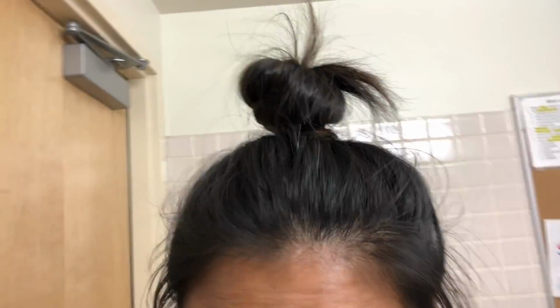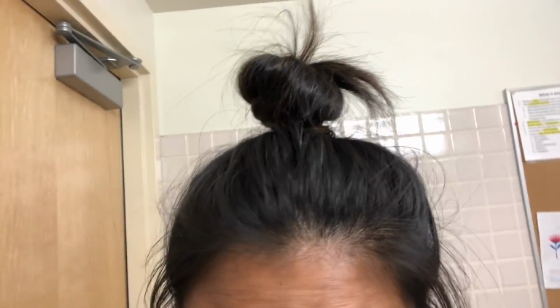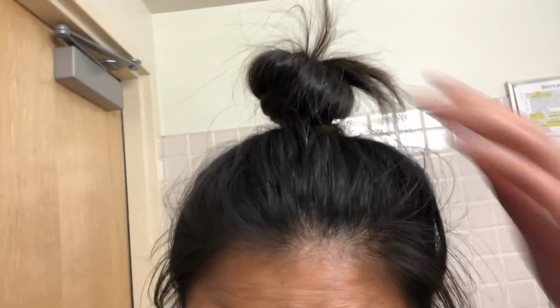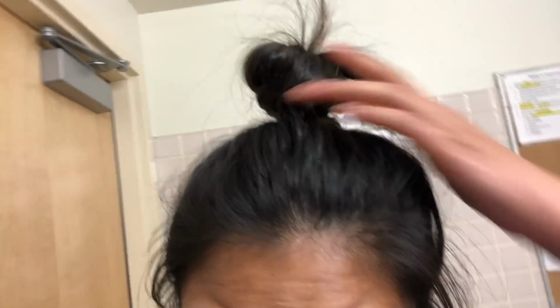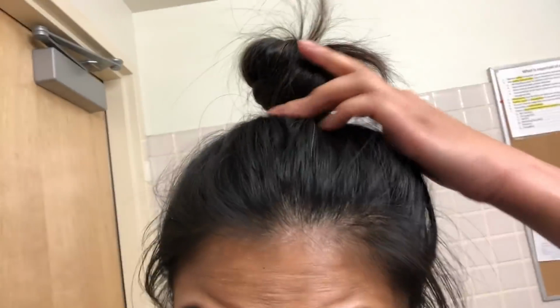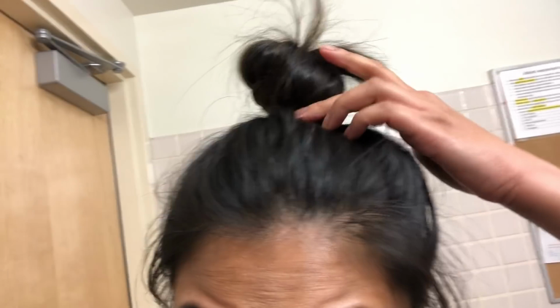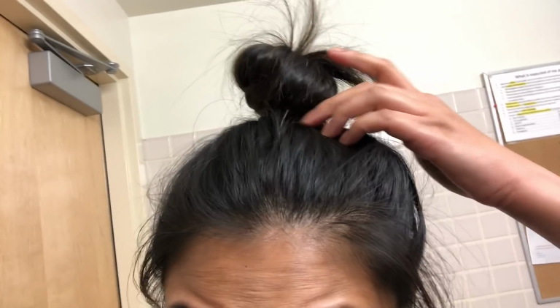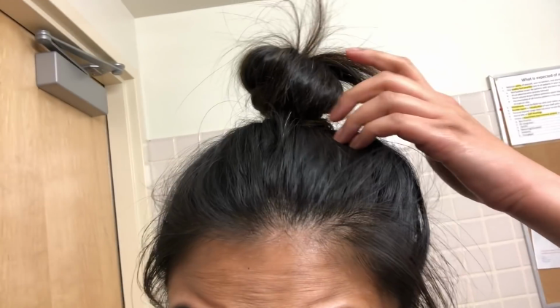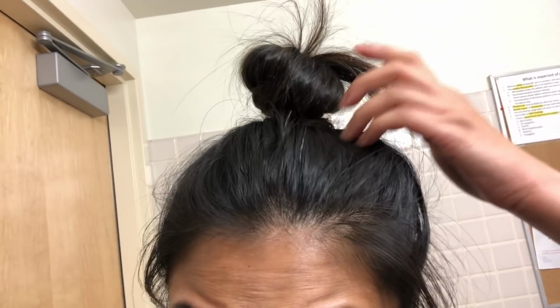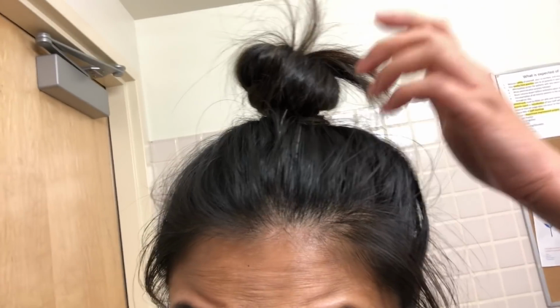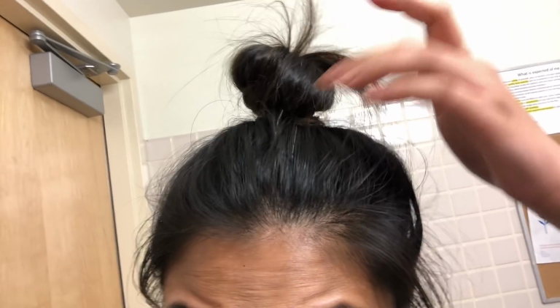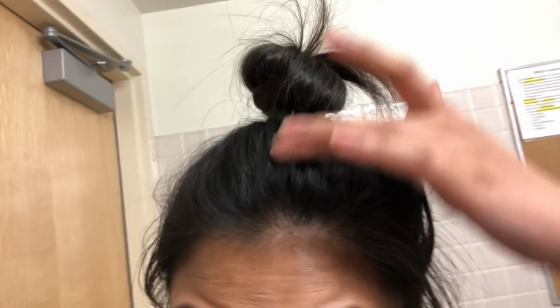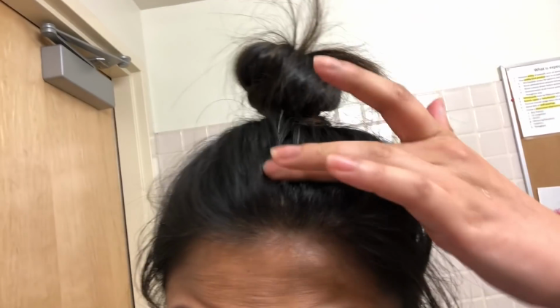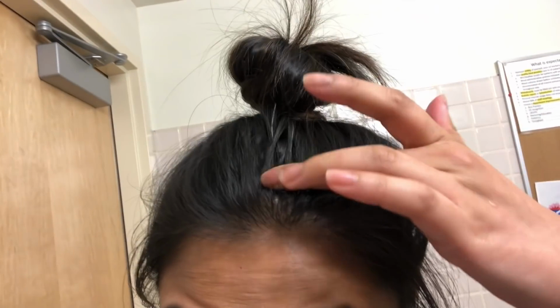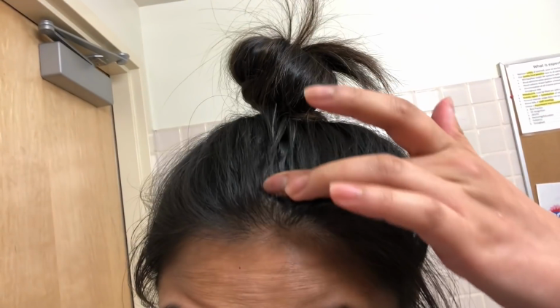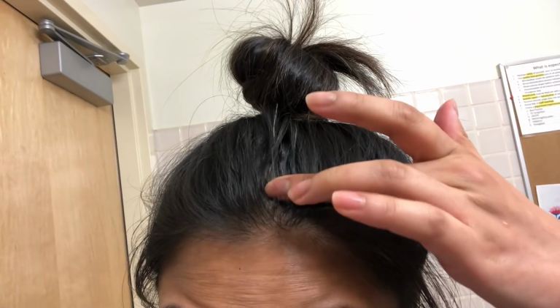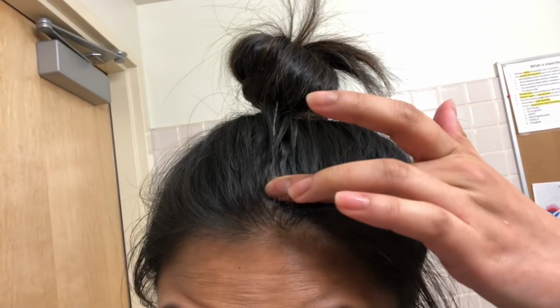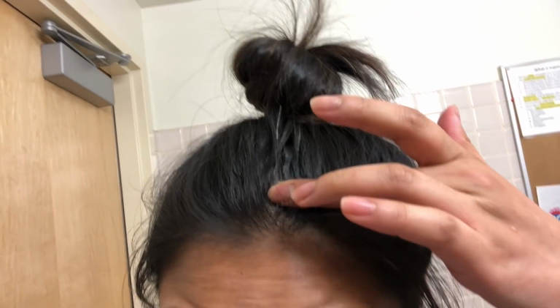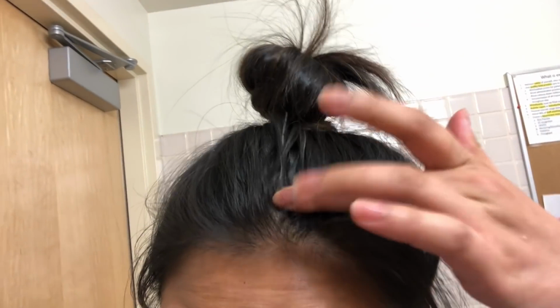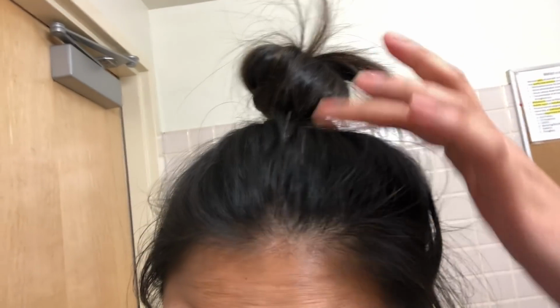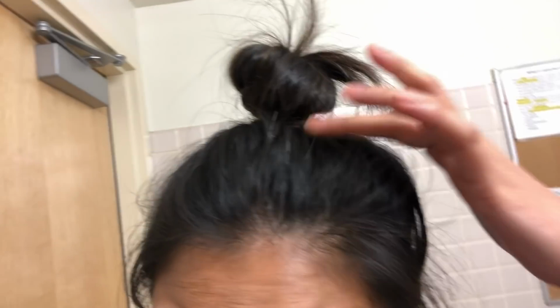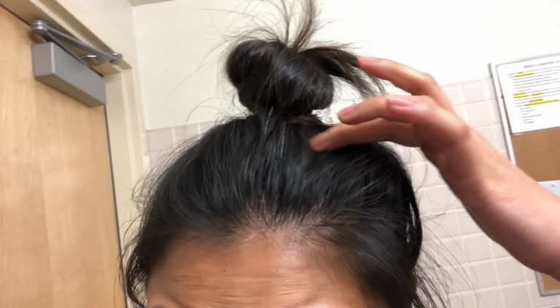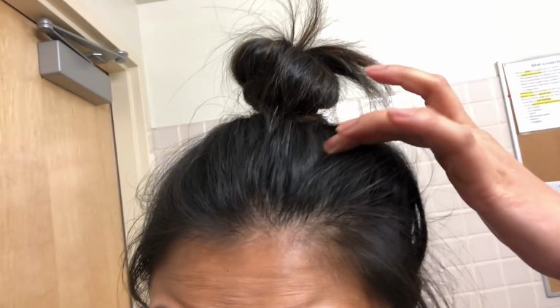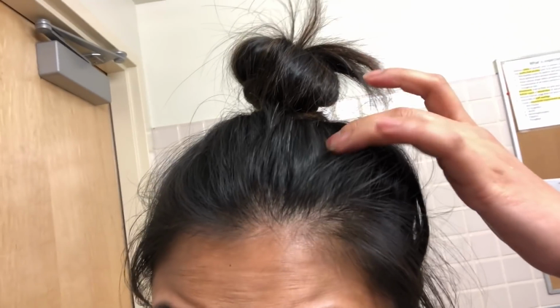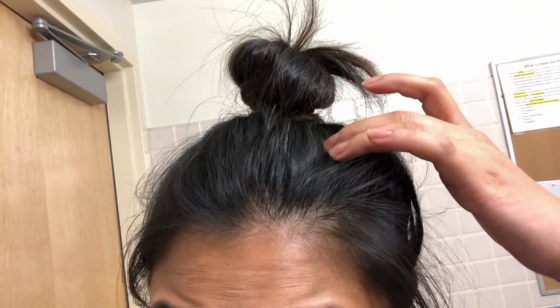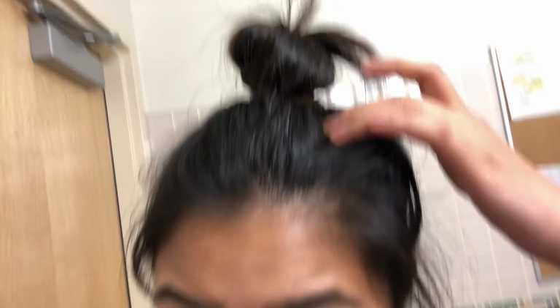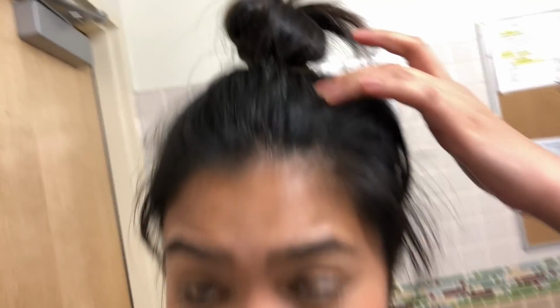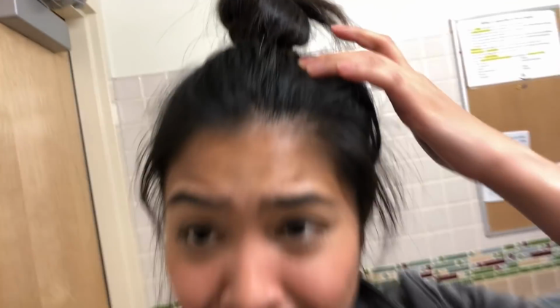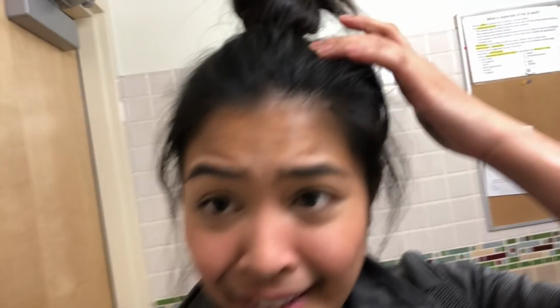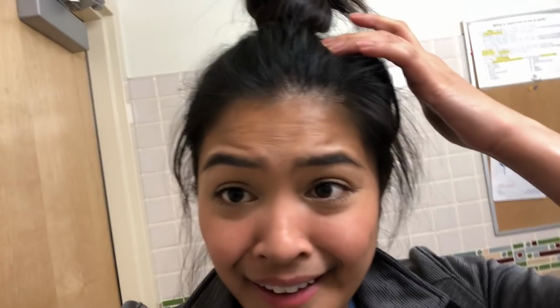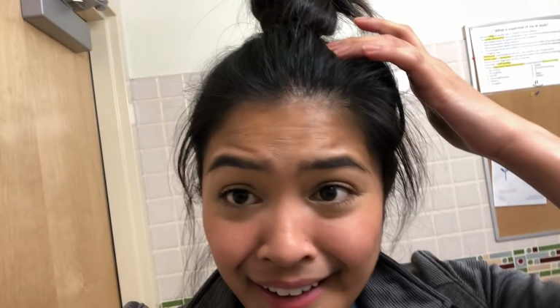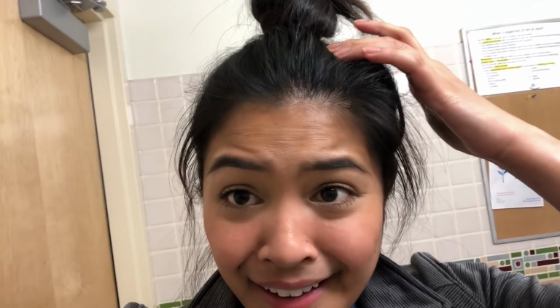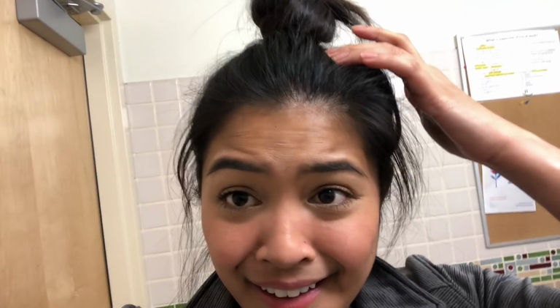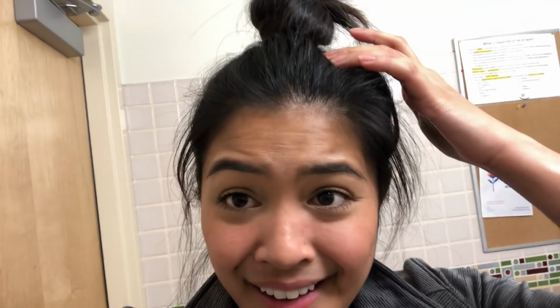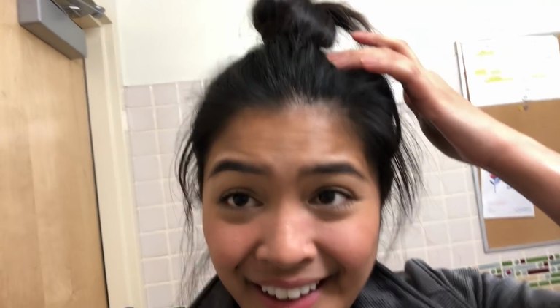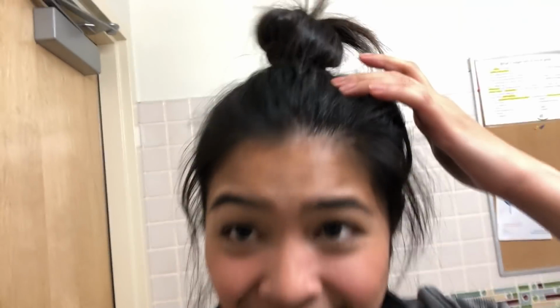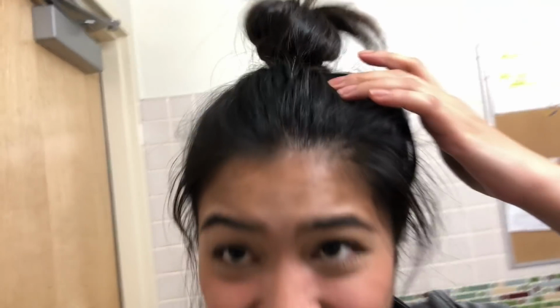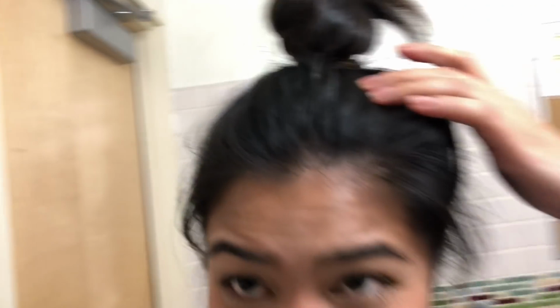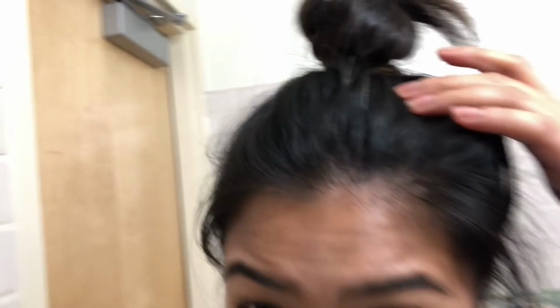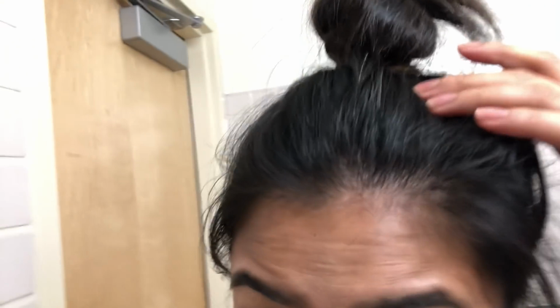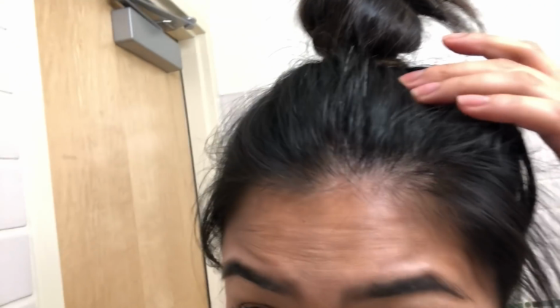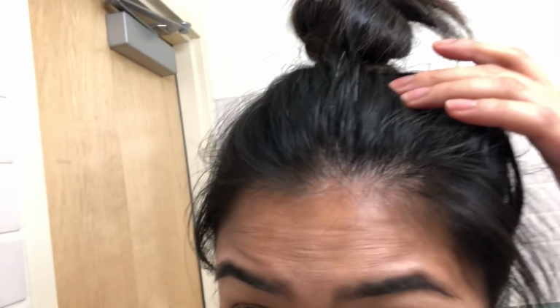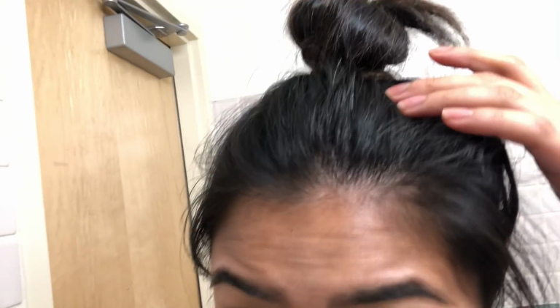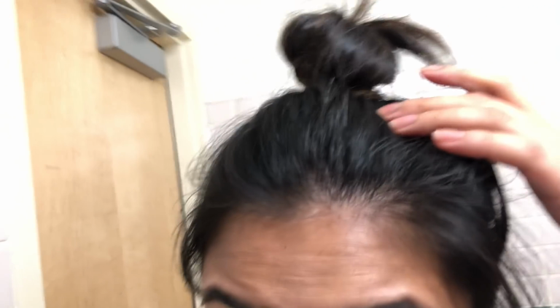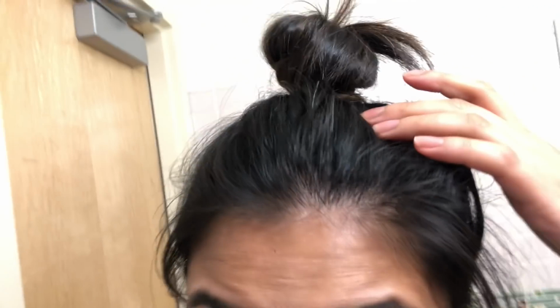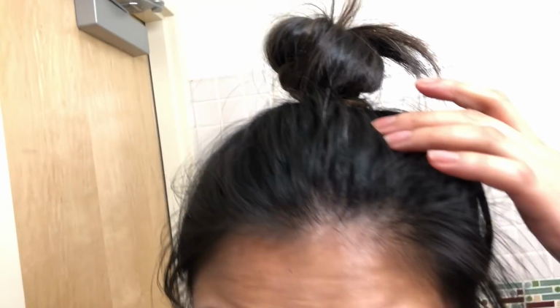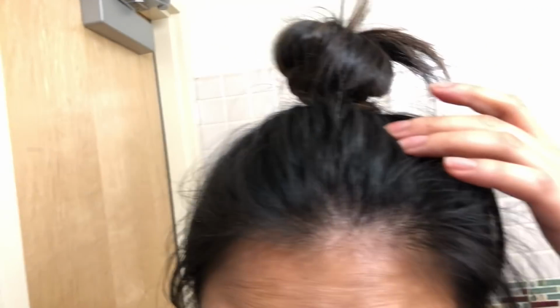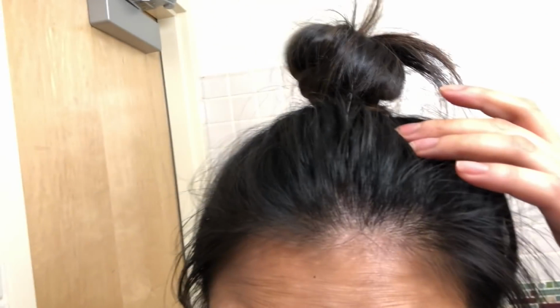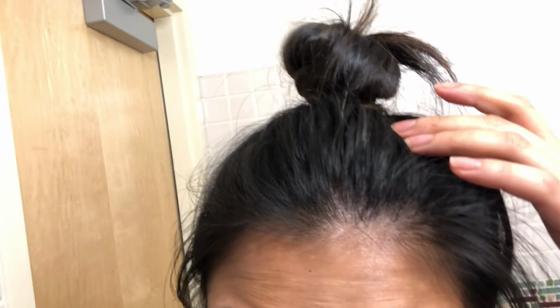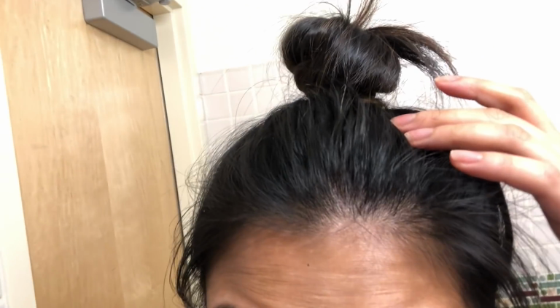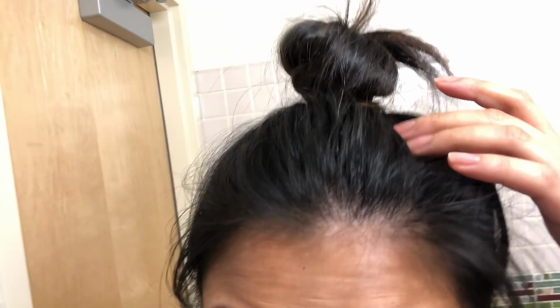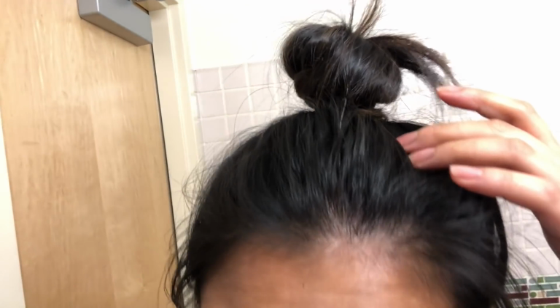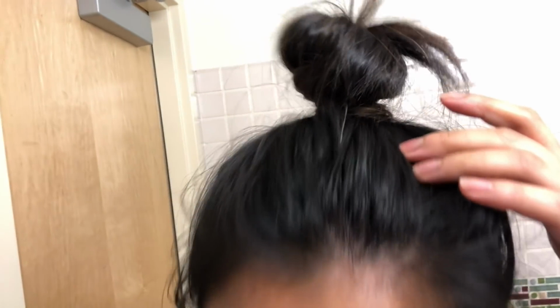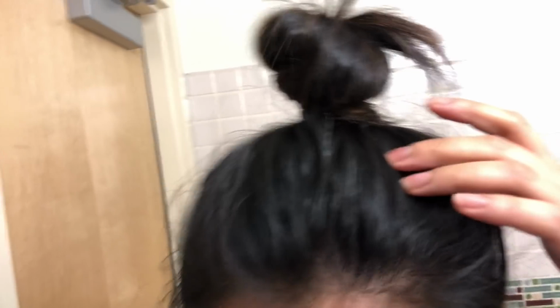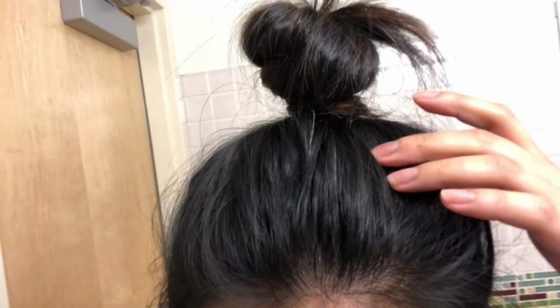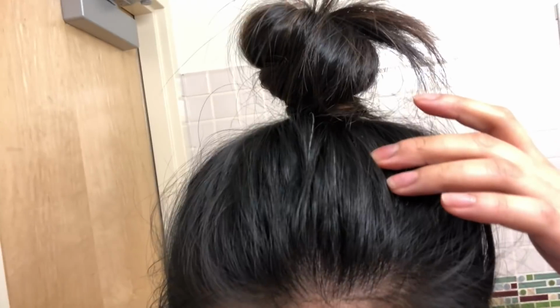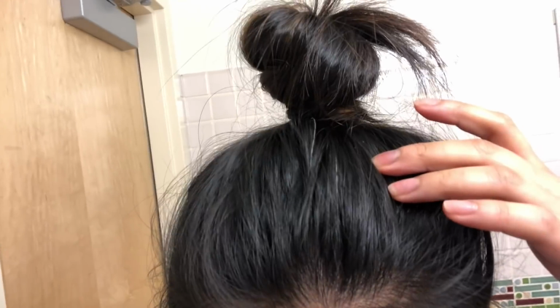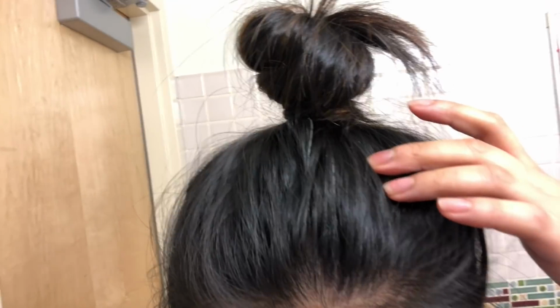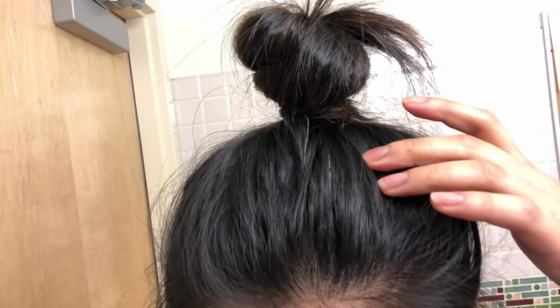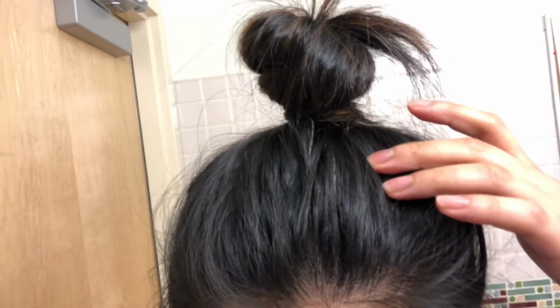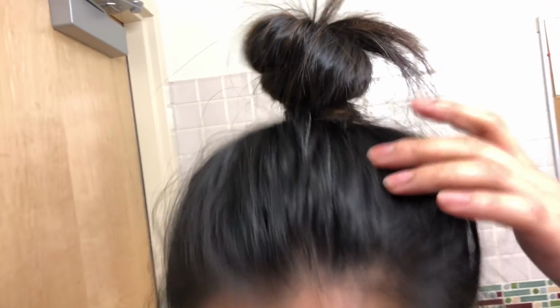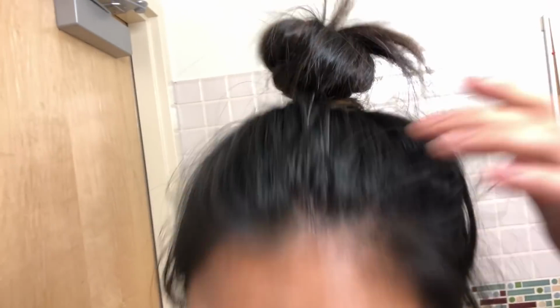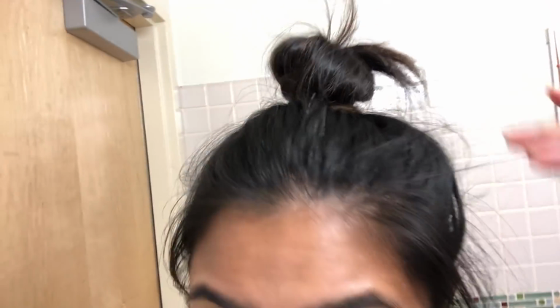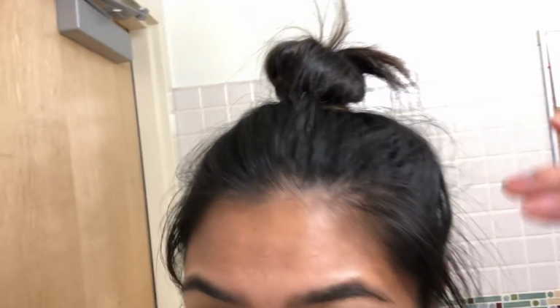Random side note — I found two white hairs popping out of my bun. This job is stressful.